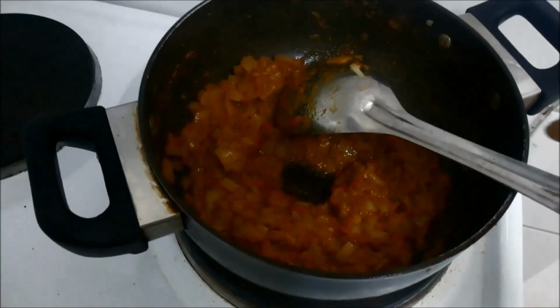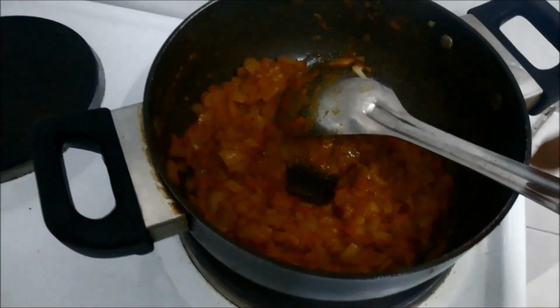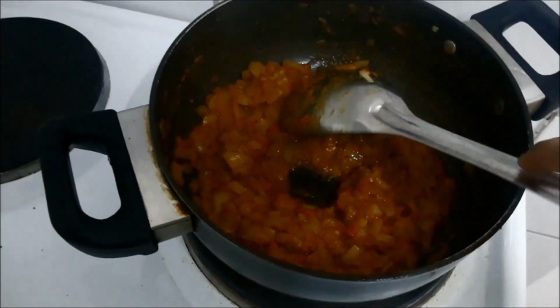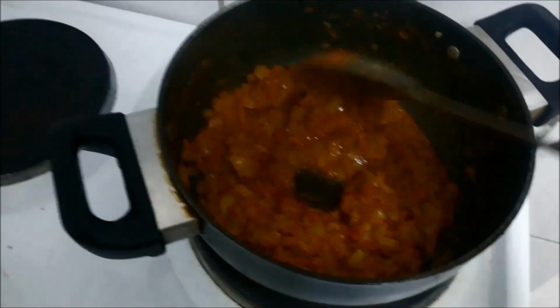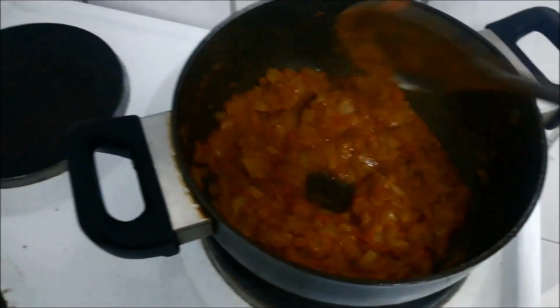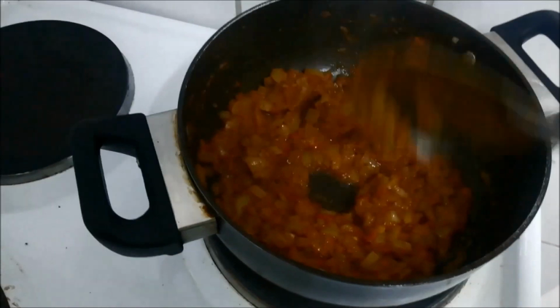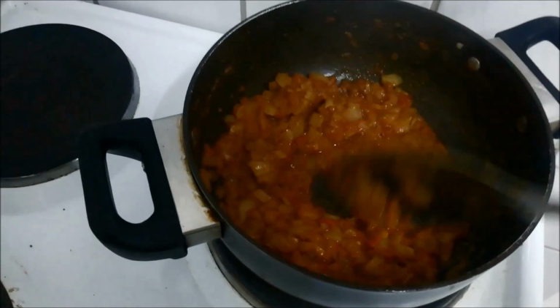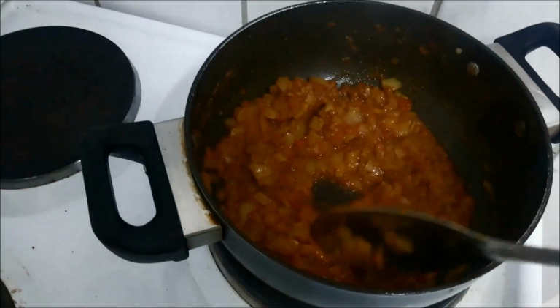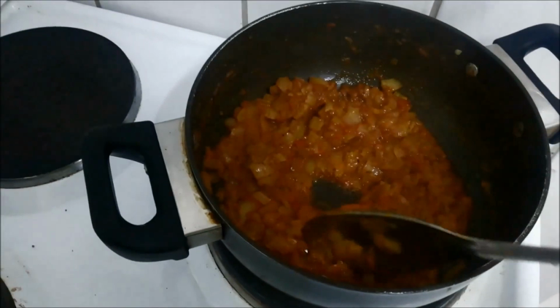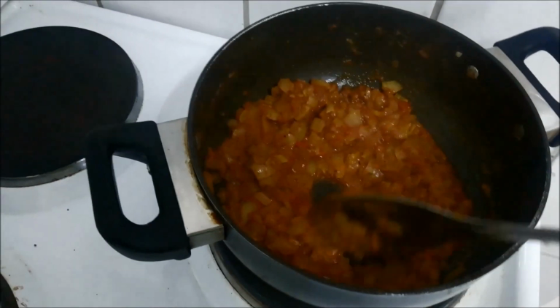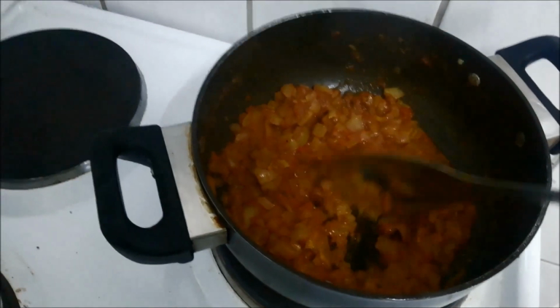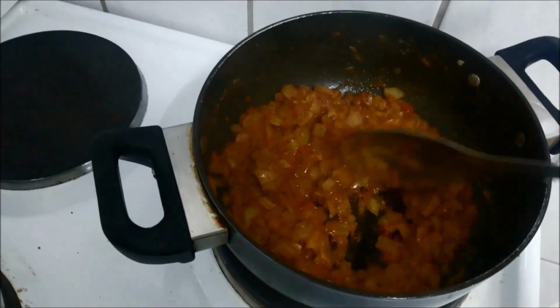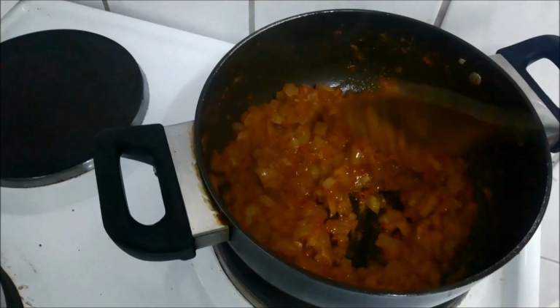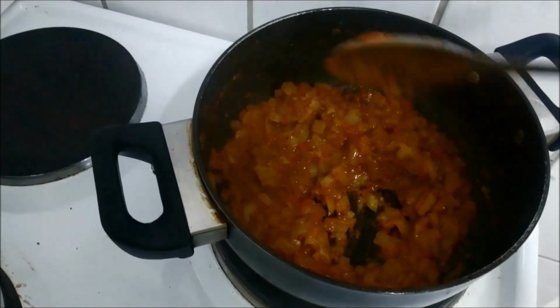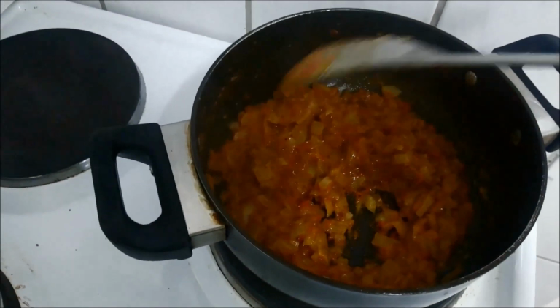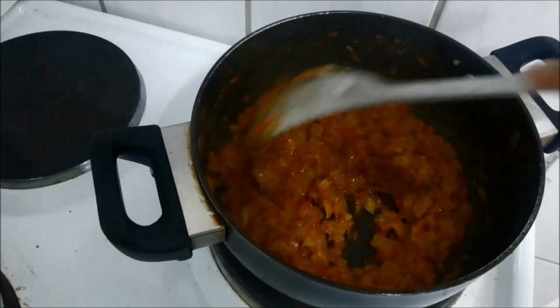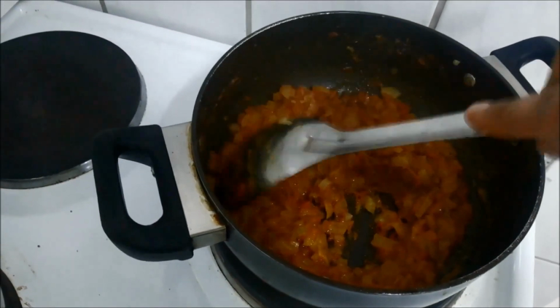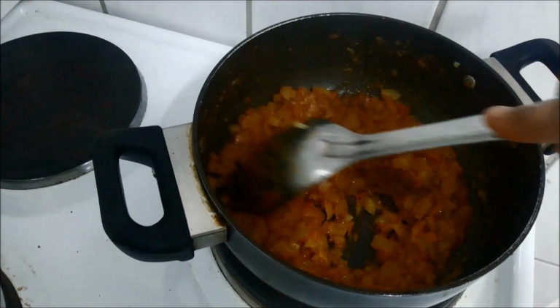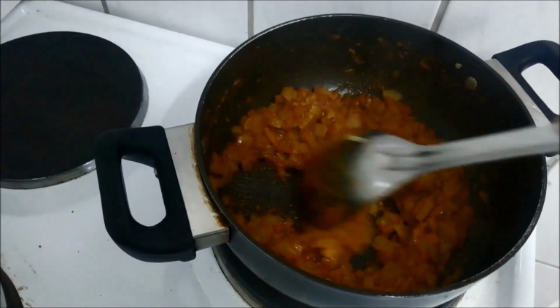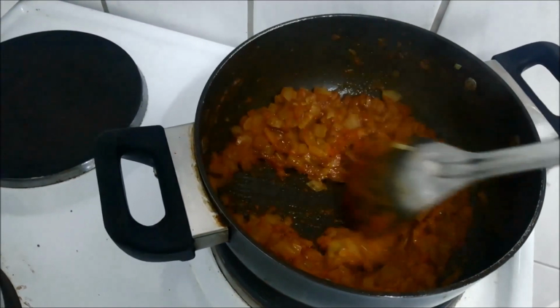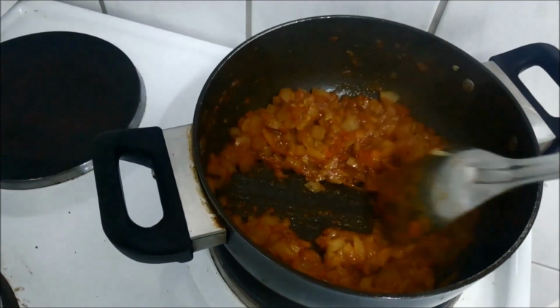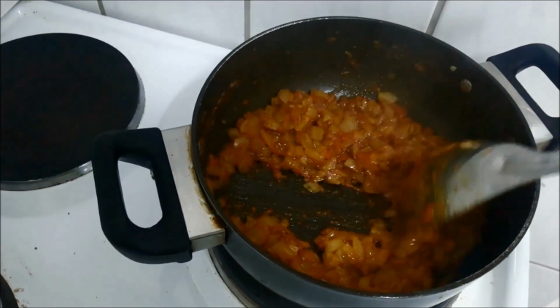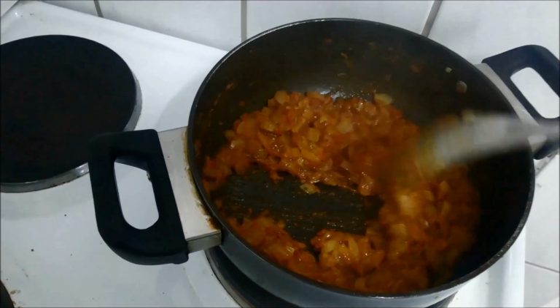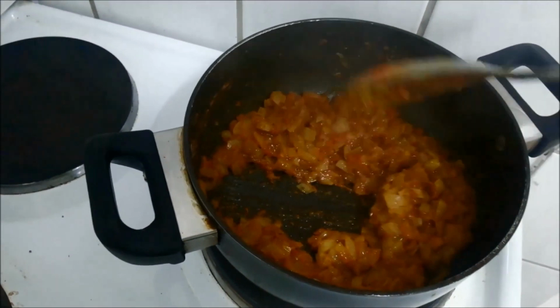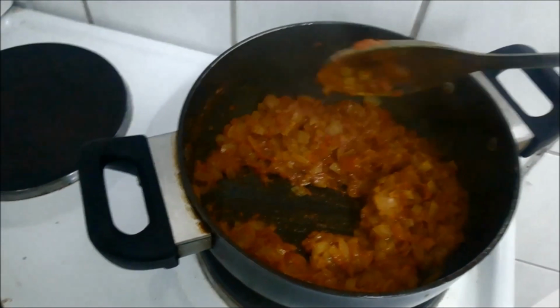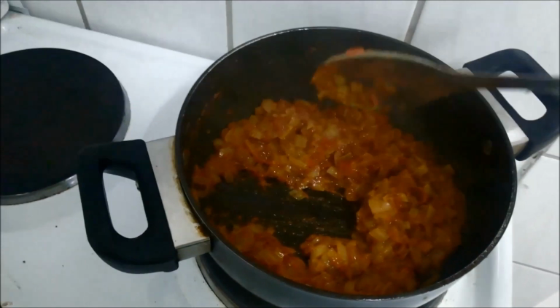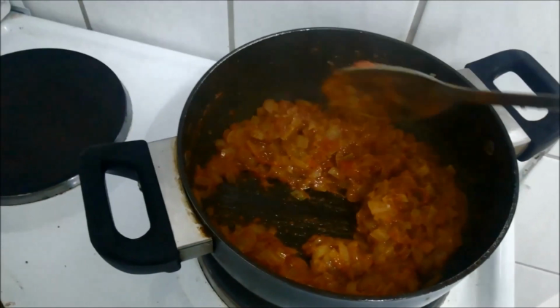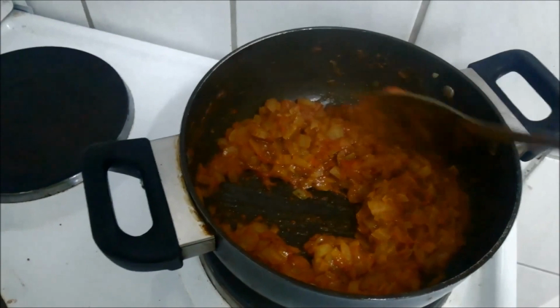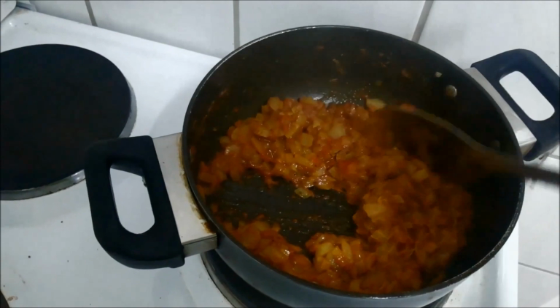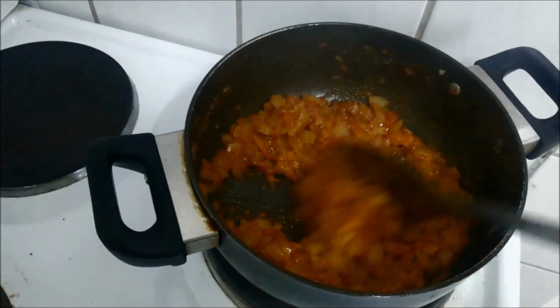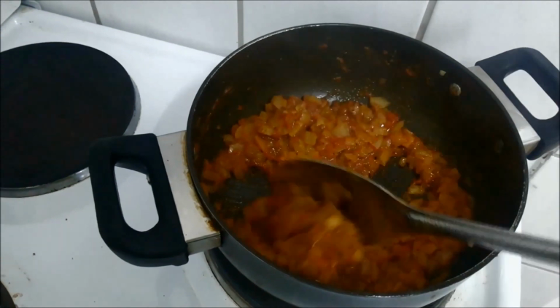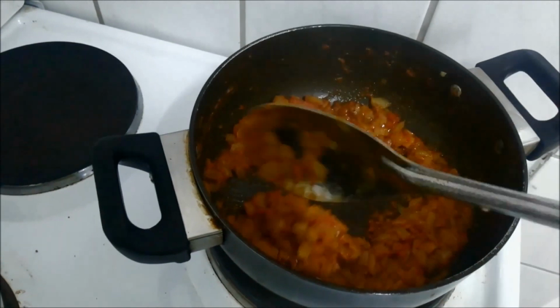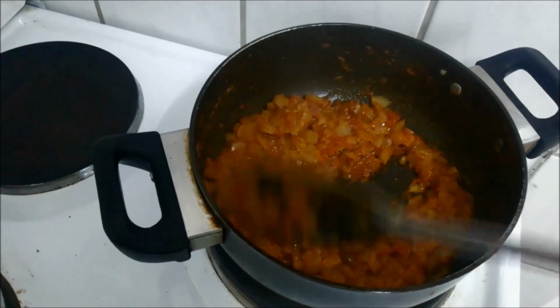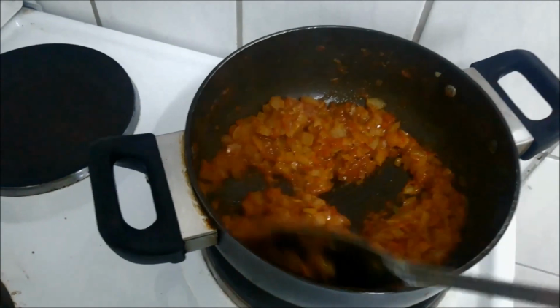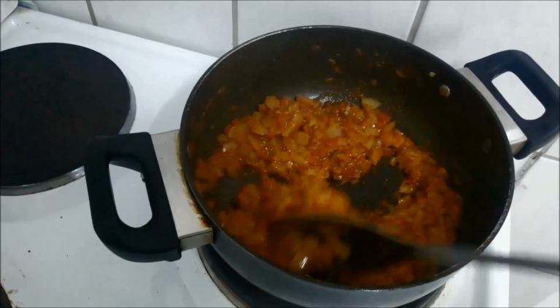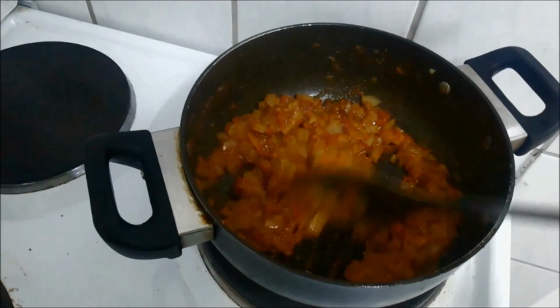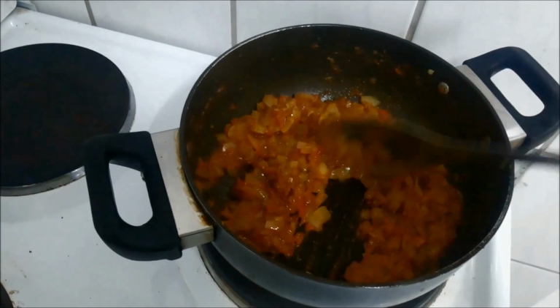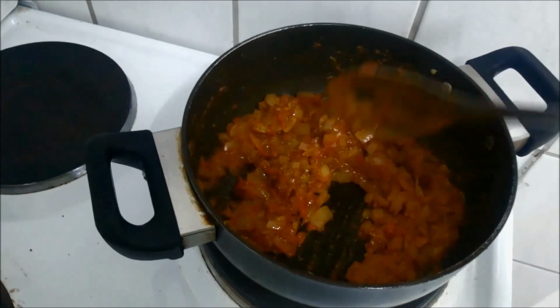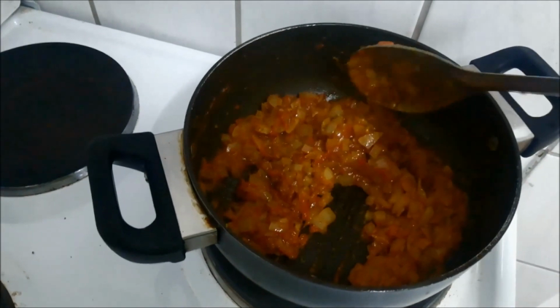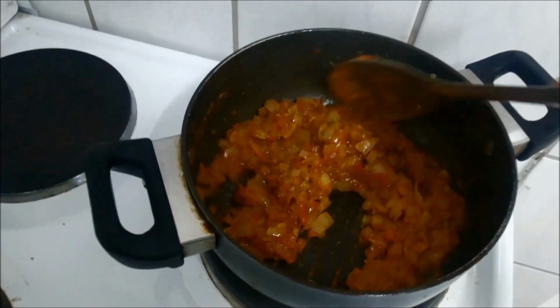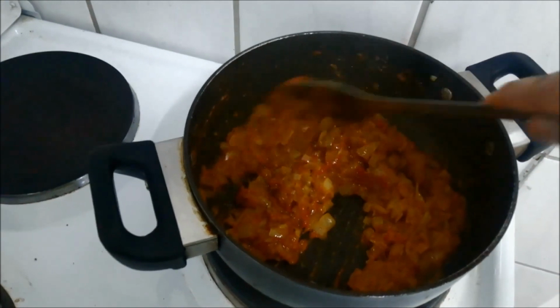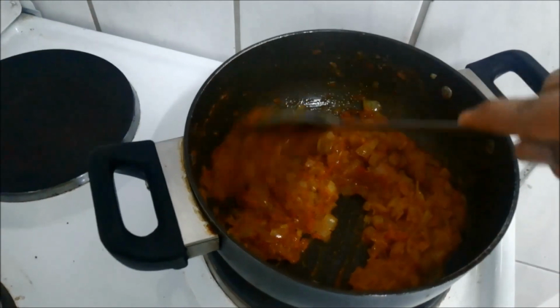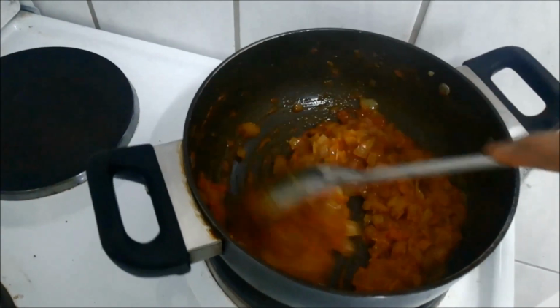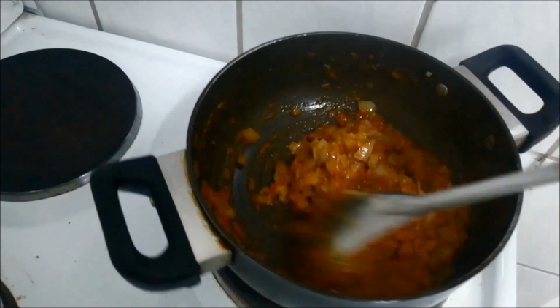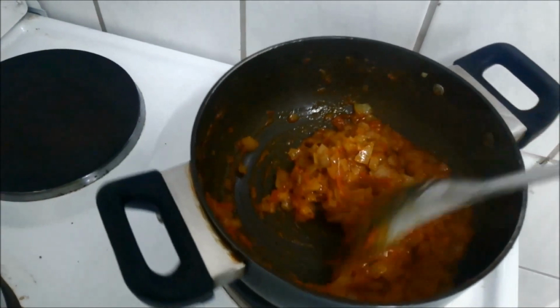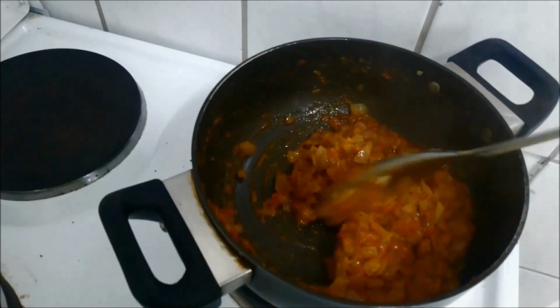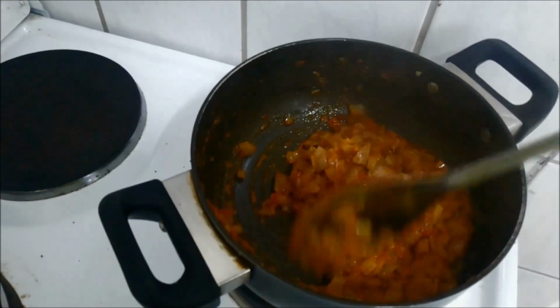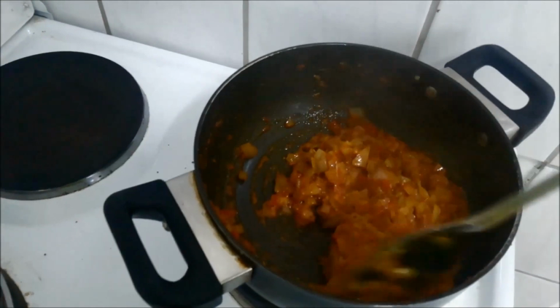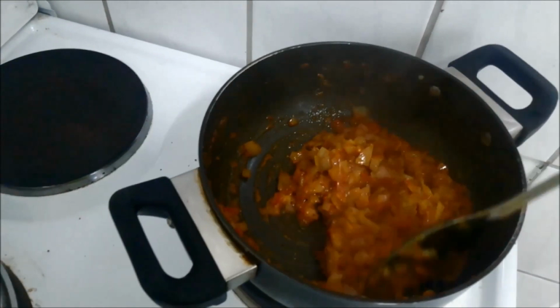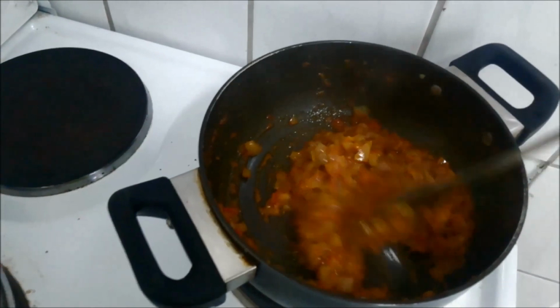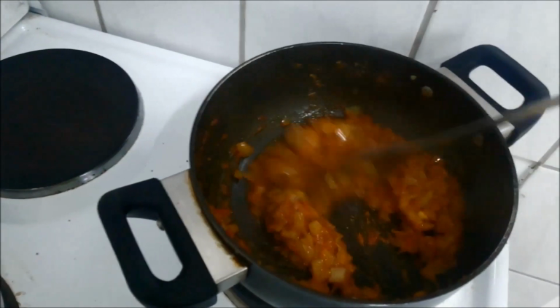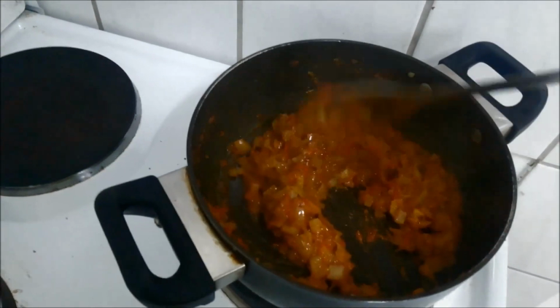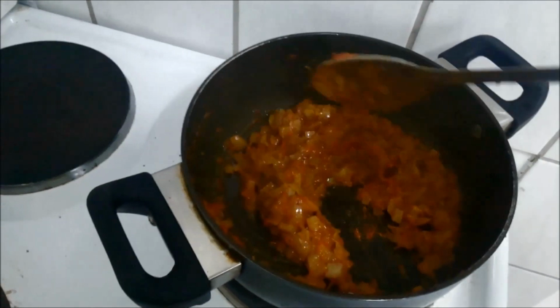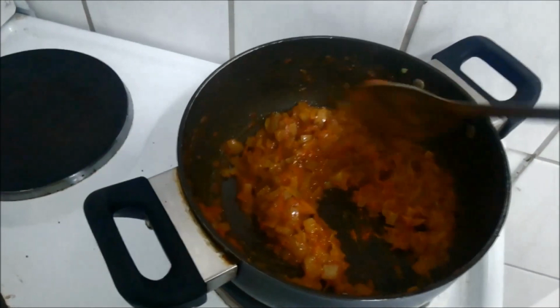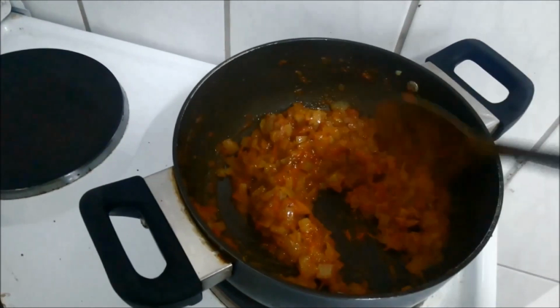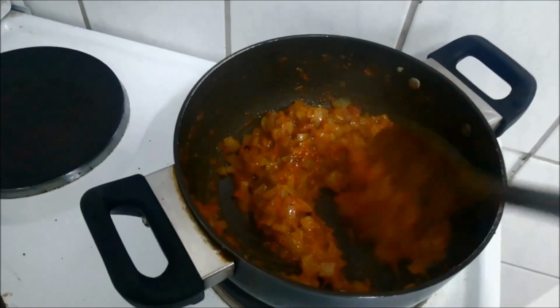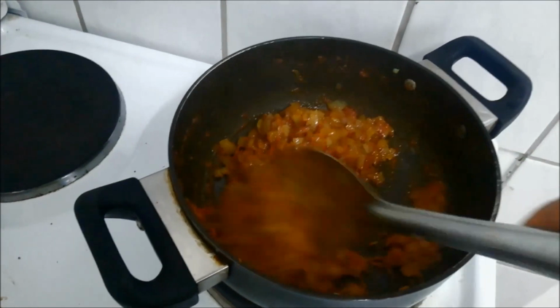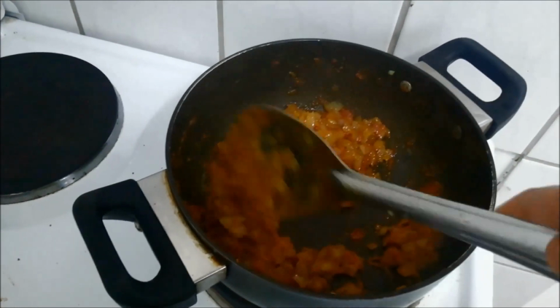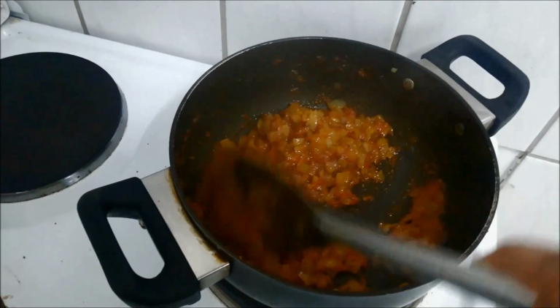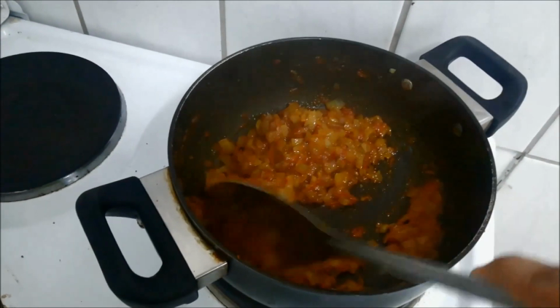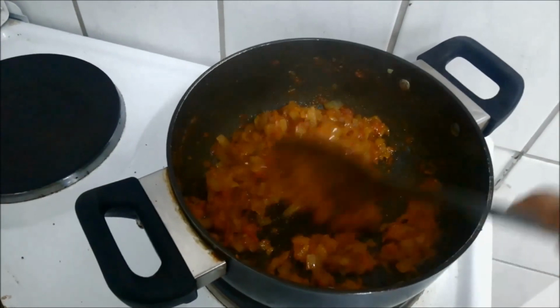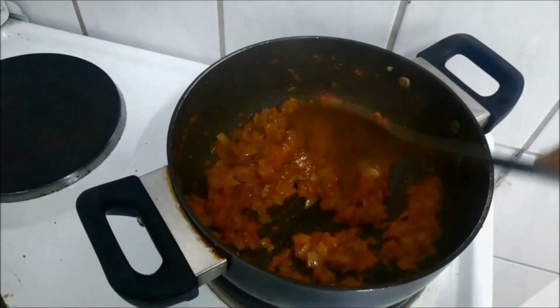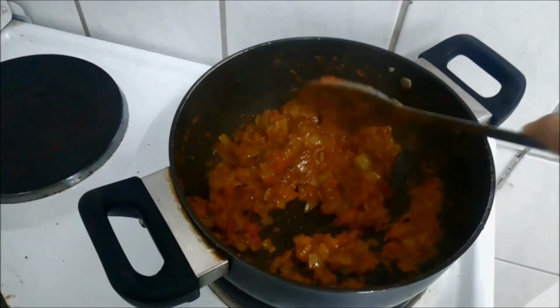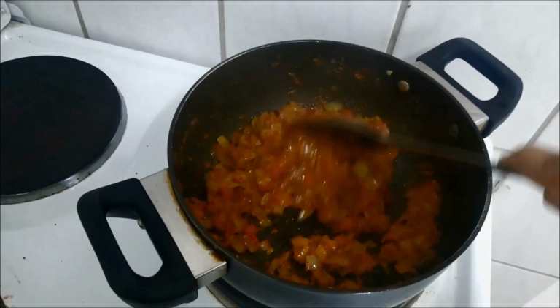You can see now the oil is getting separated from this masala. So at this point we will add our green peas.